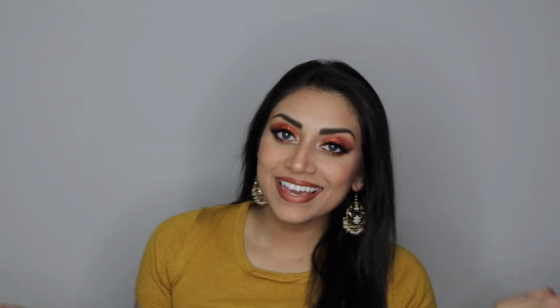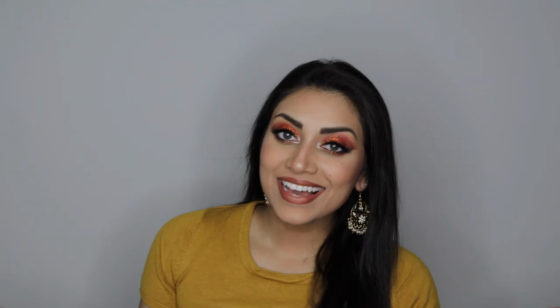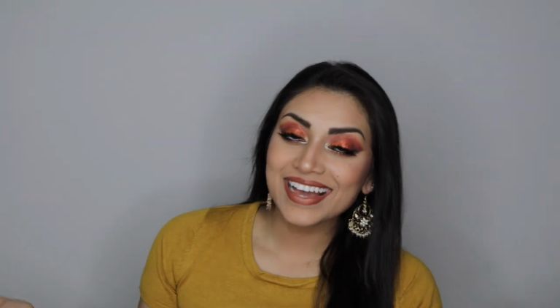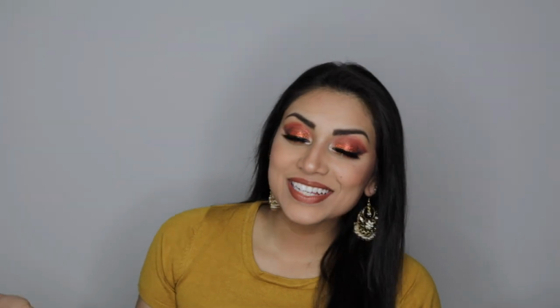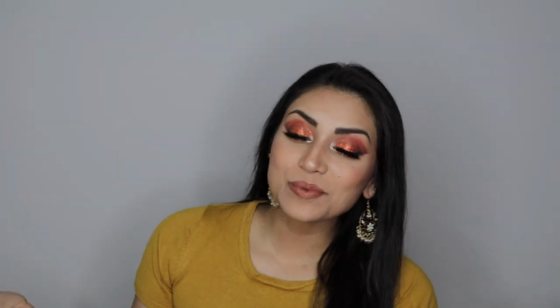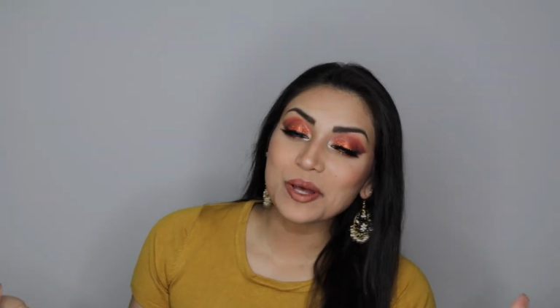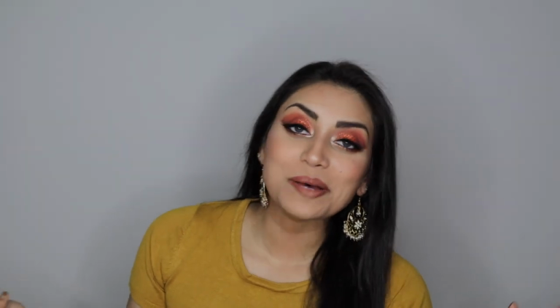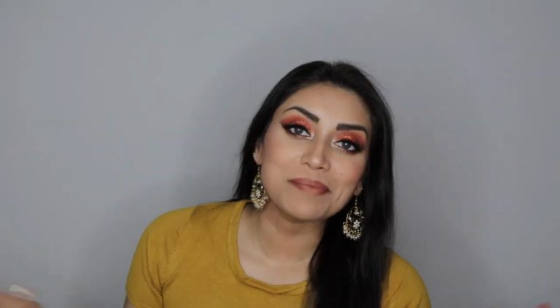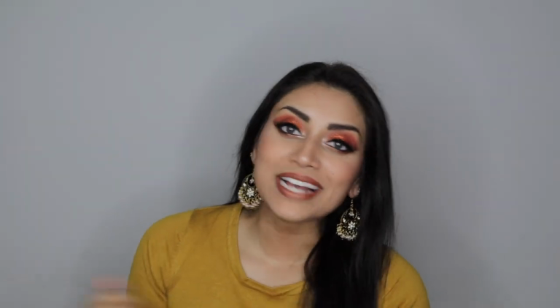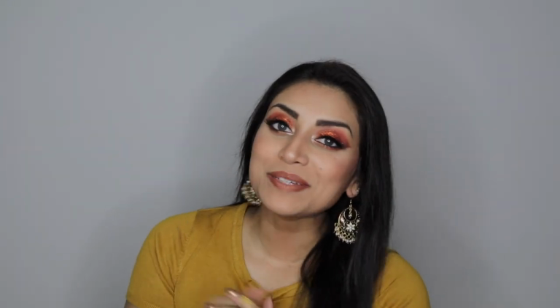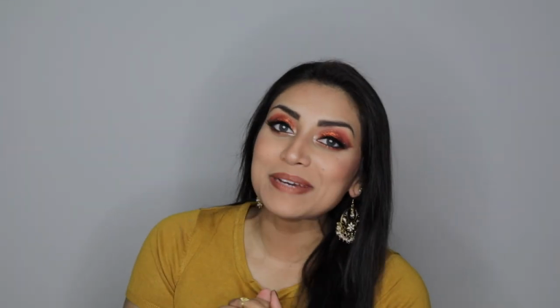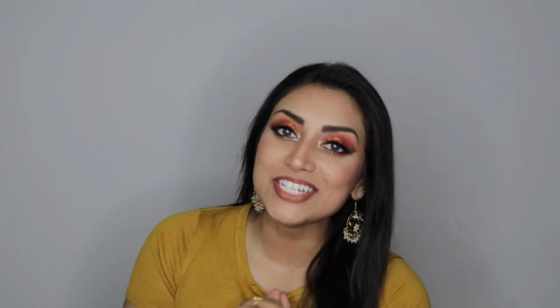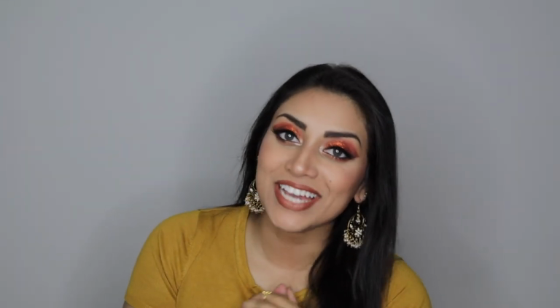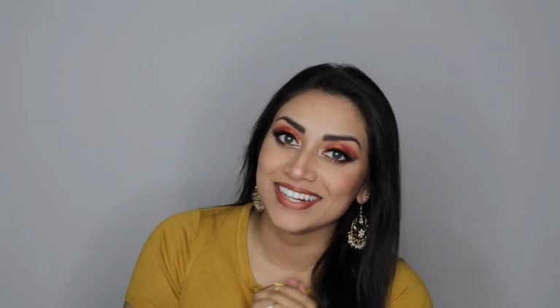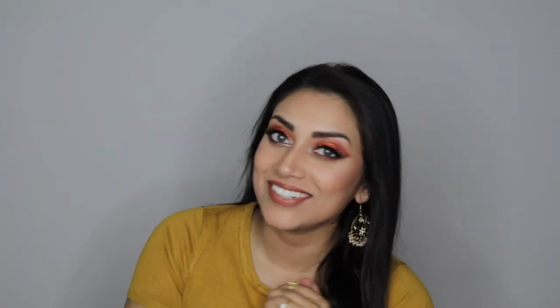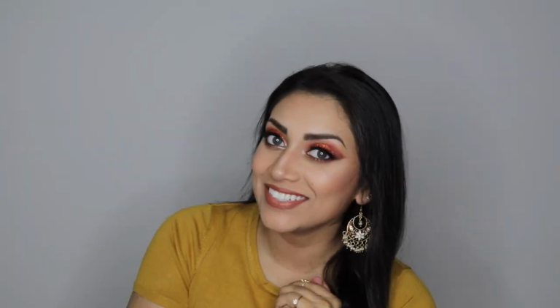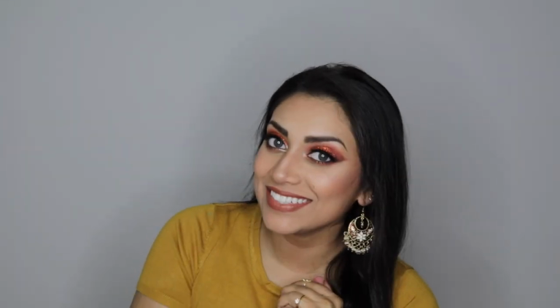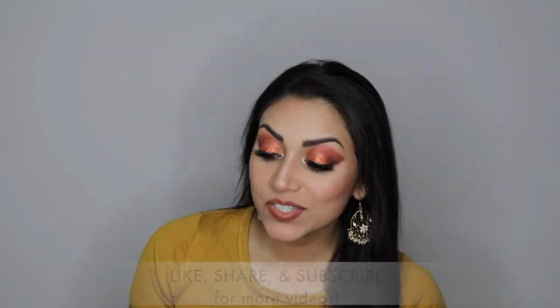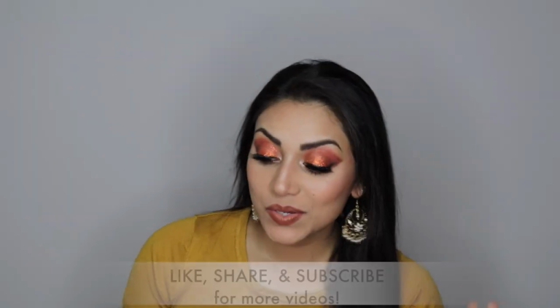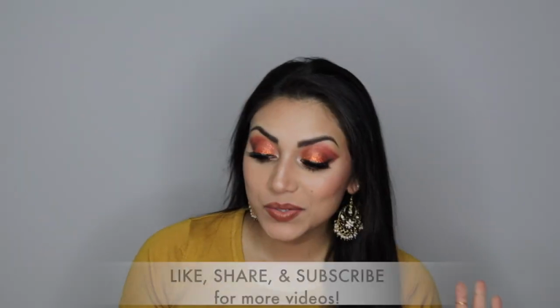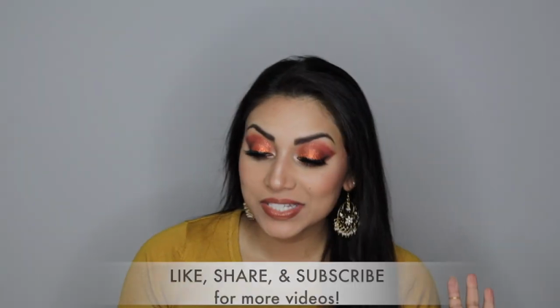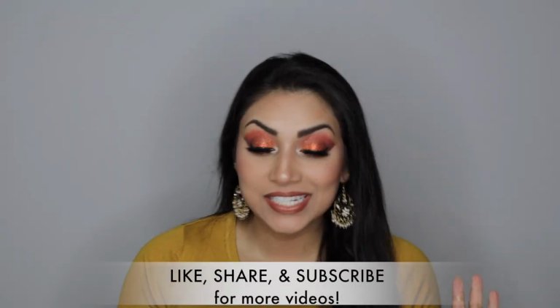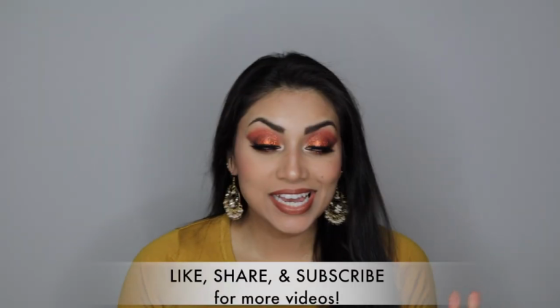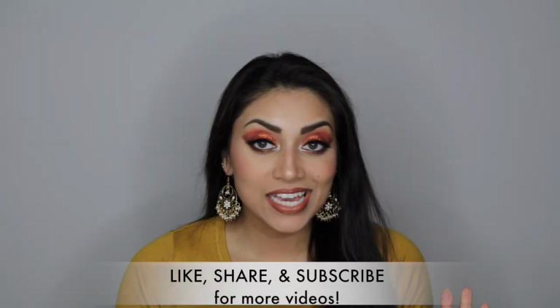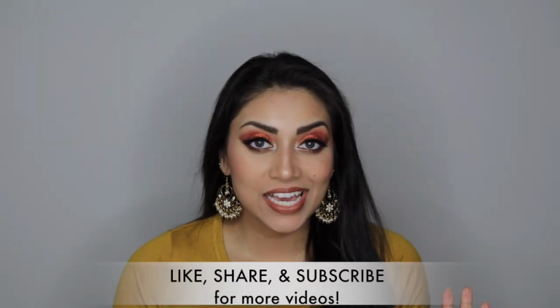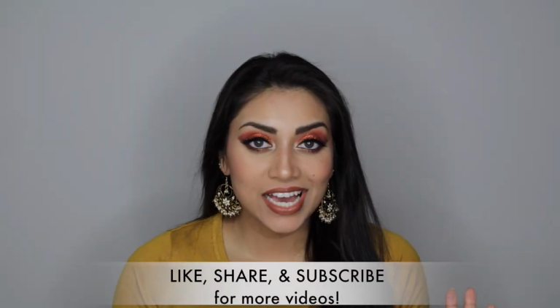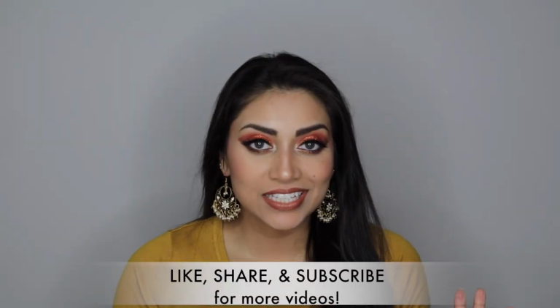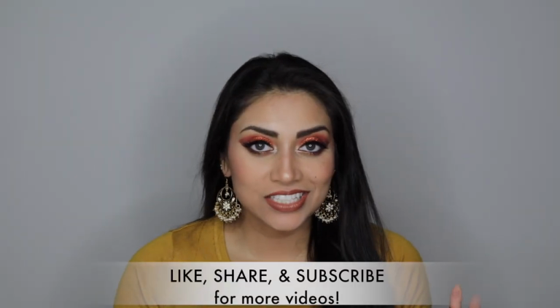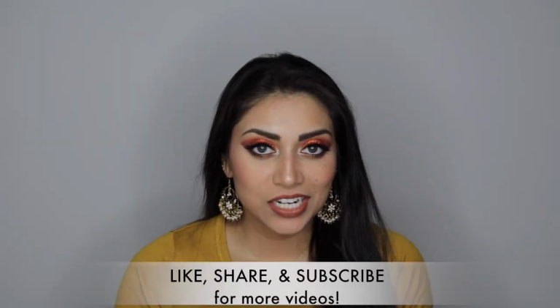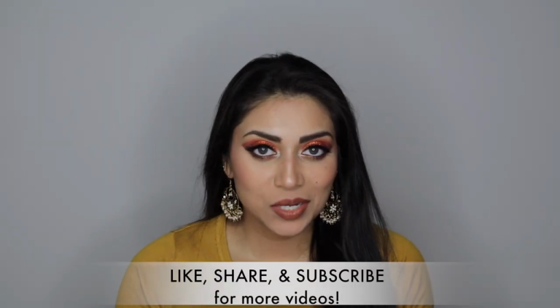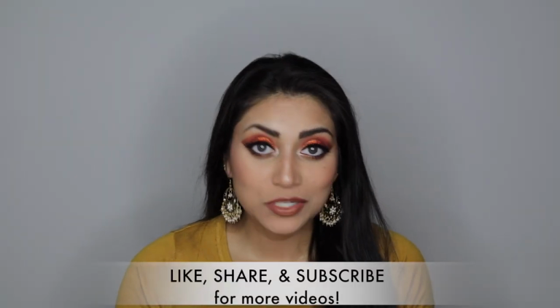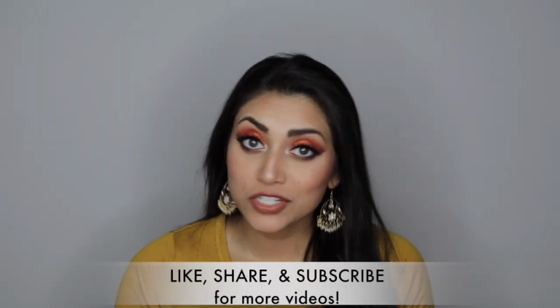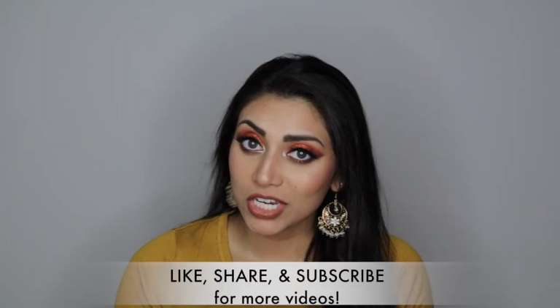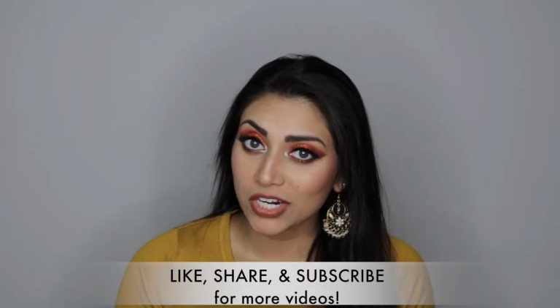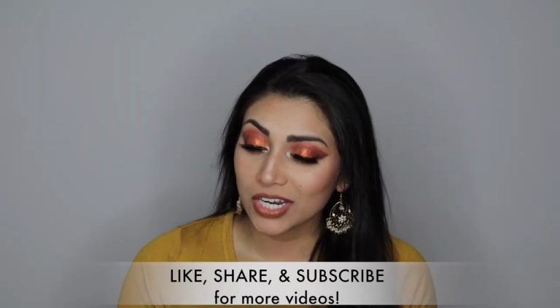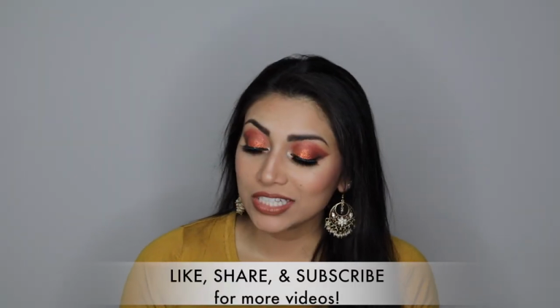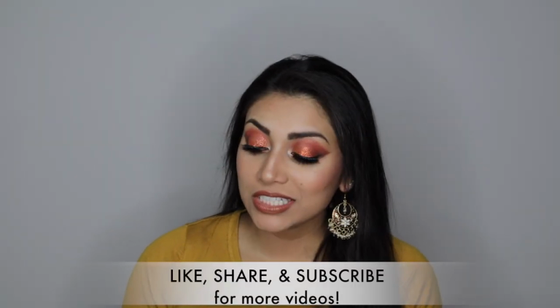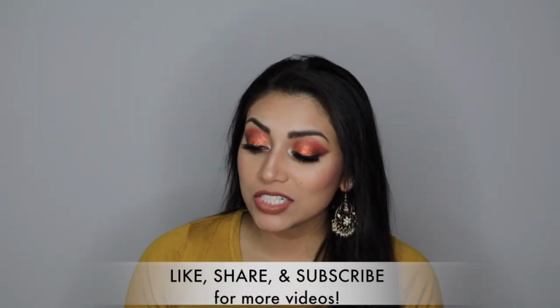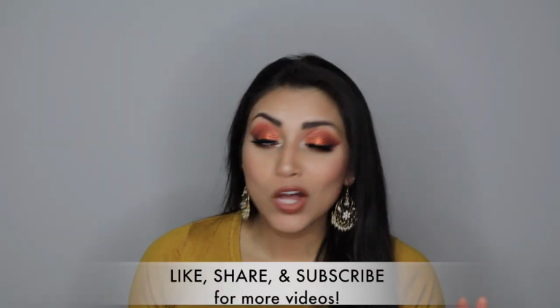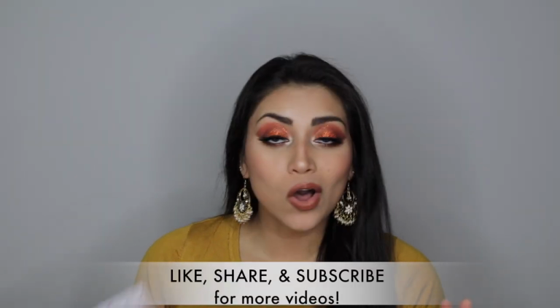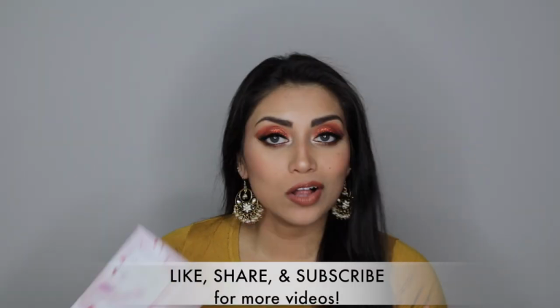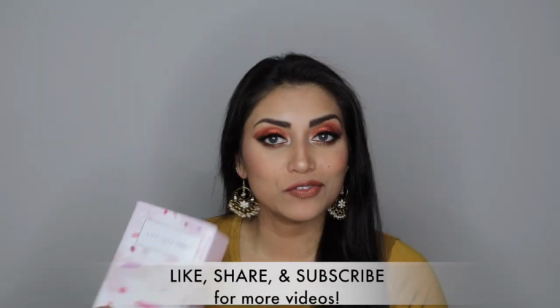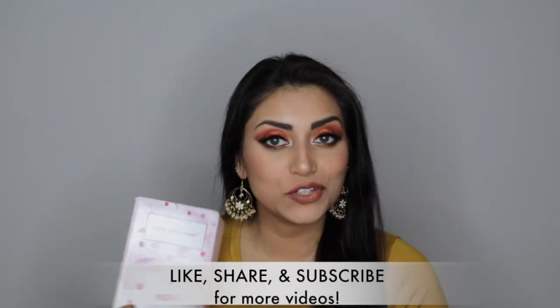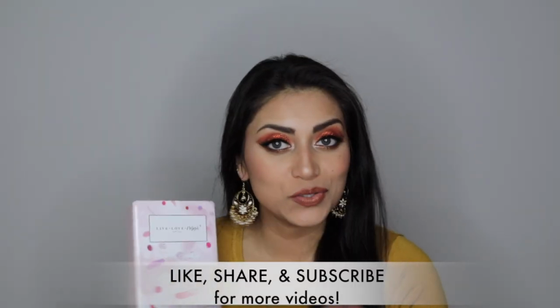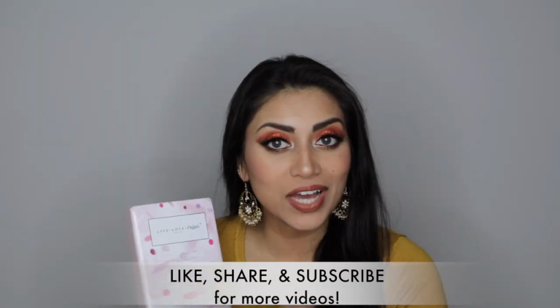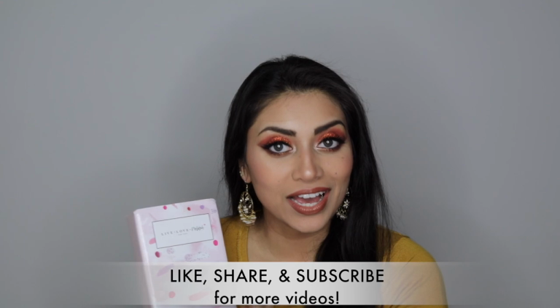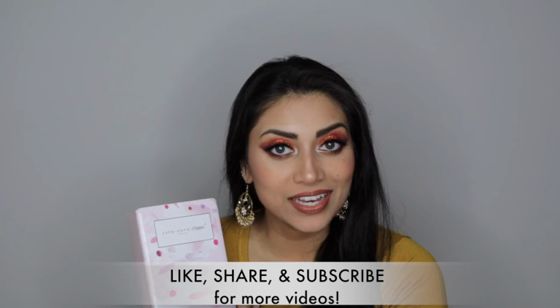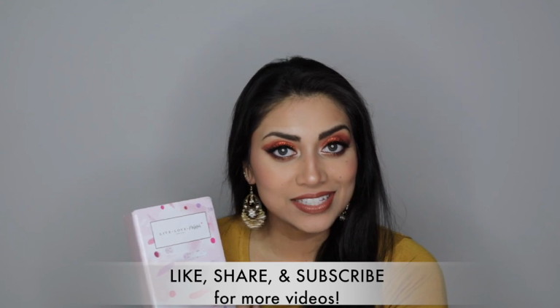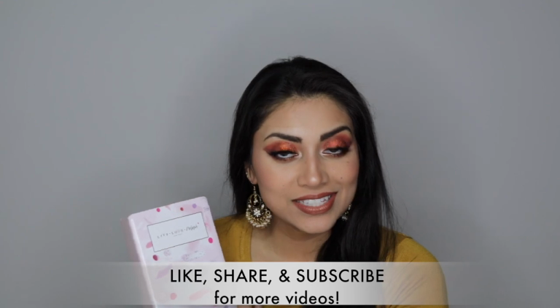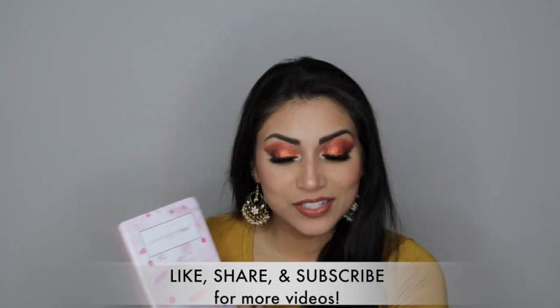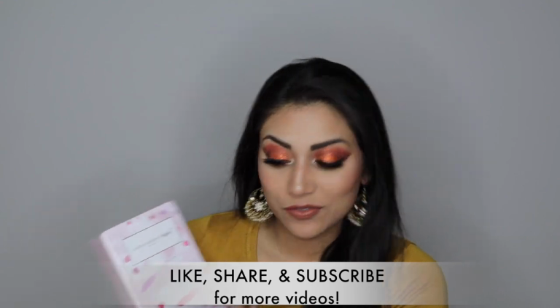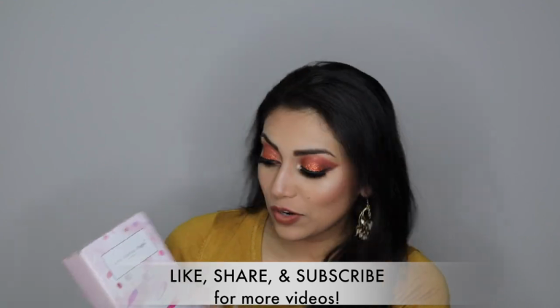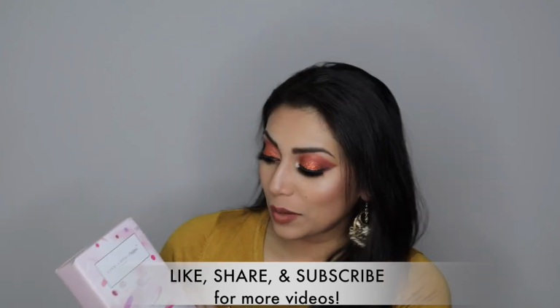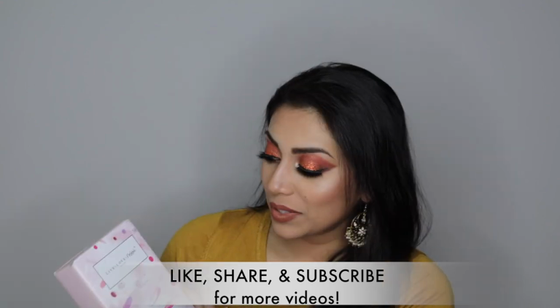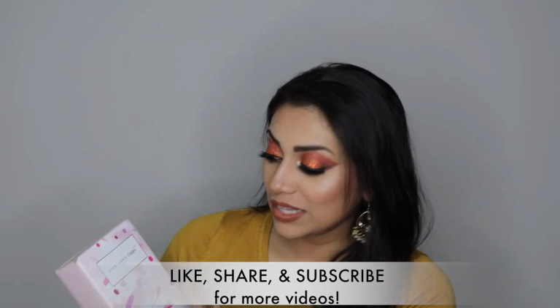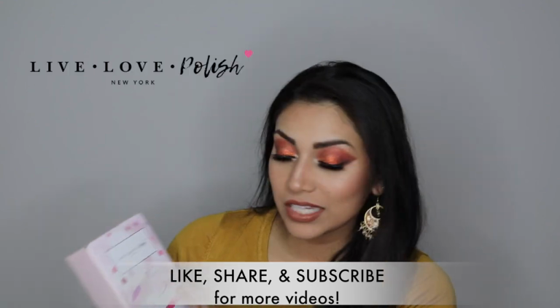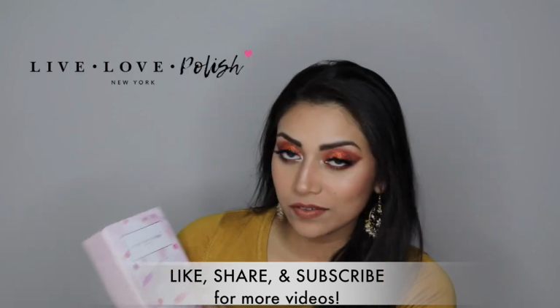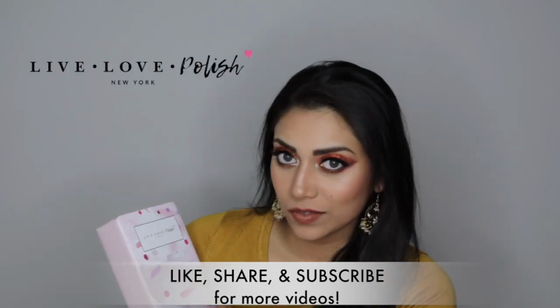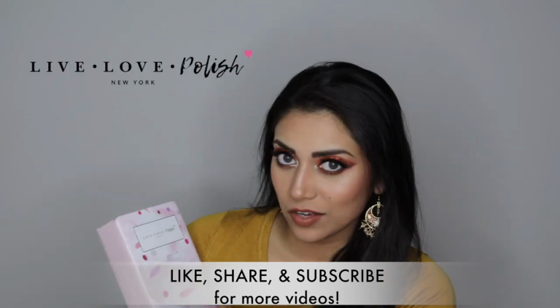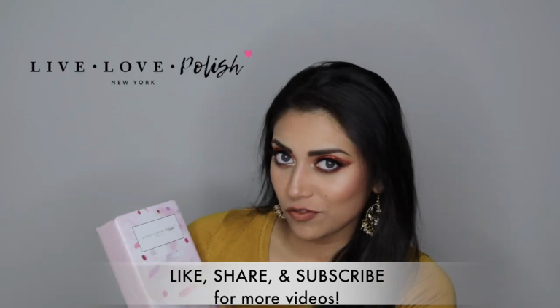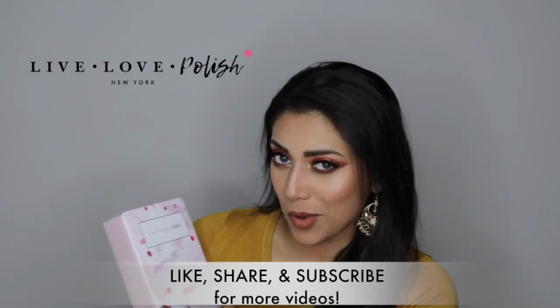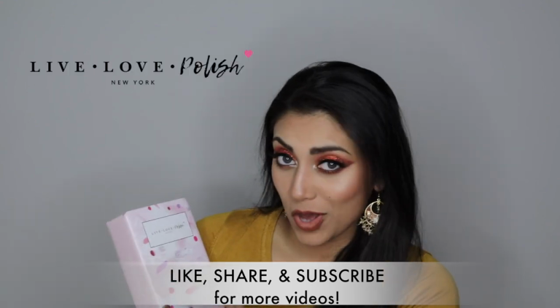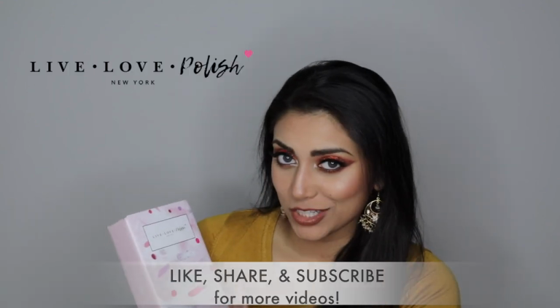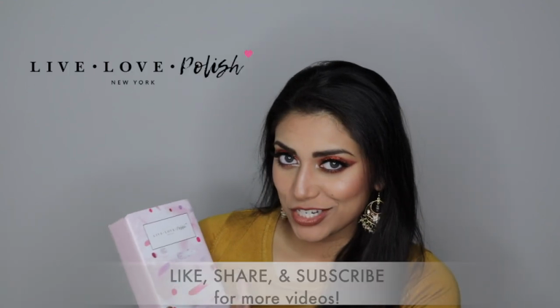Hey guys! Welcome back to my channel! So today, I thought I would share a little haul for you guys from Live Love Polish.